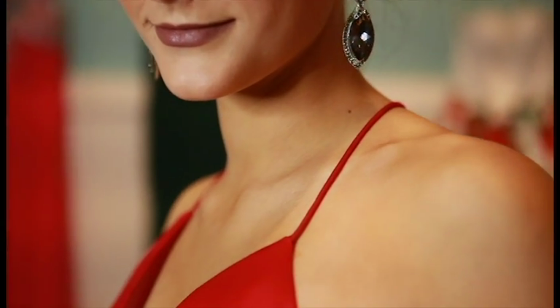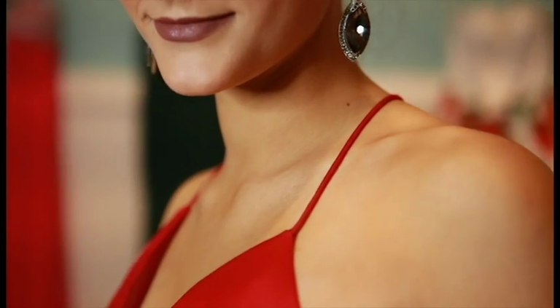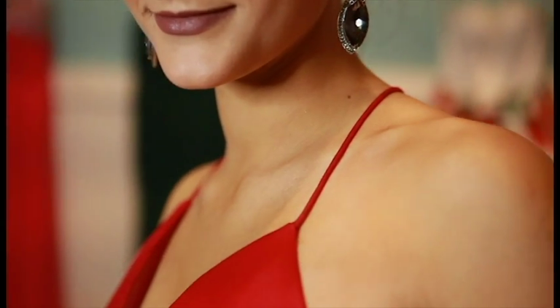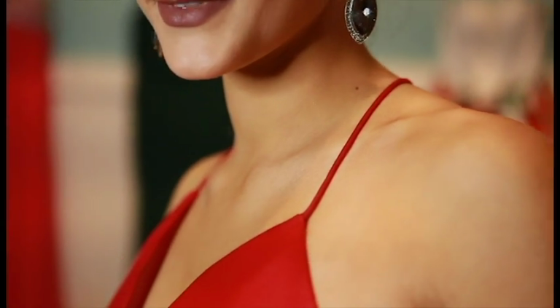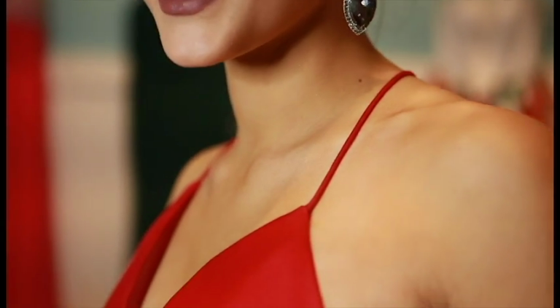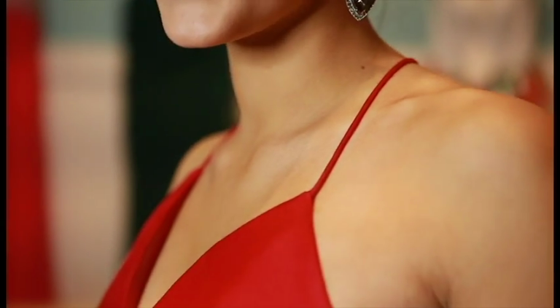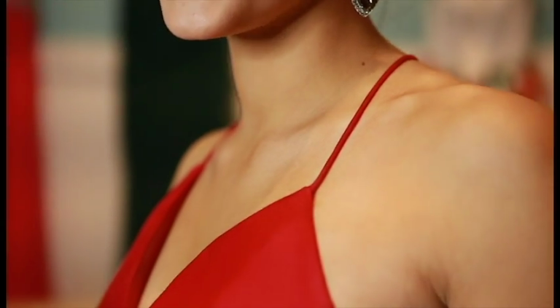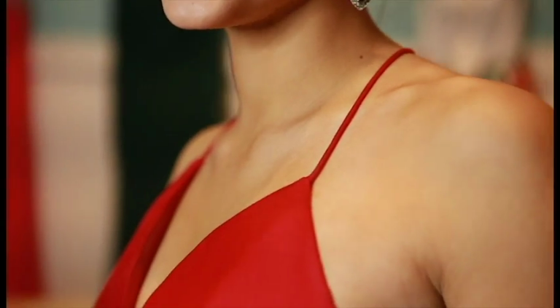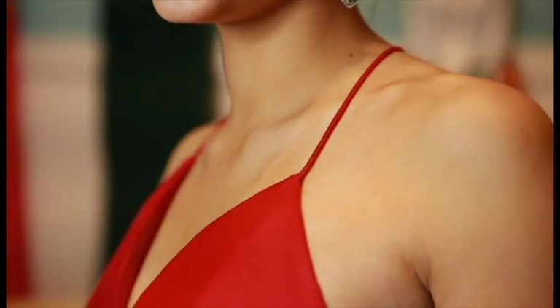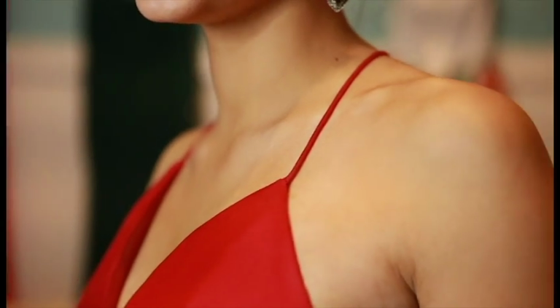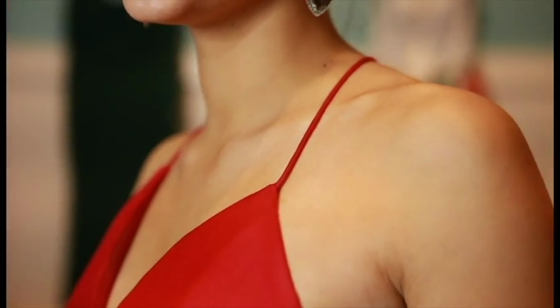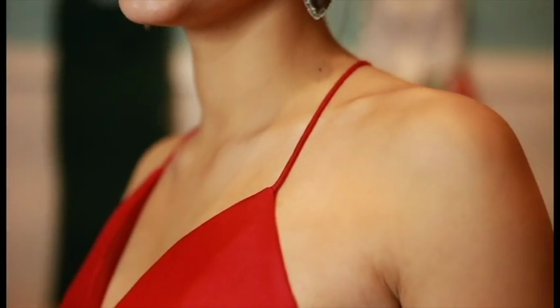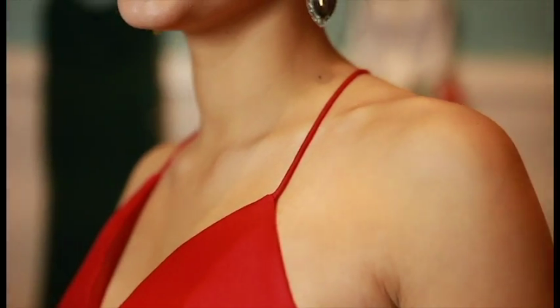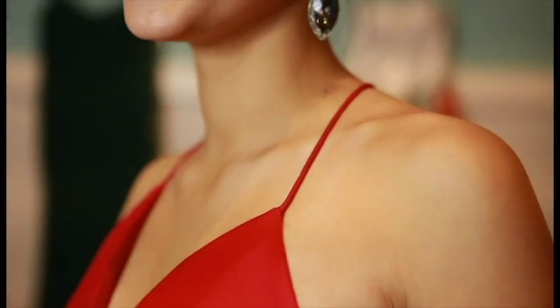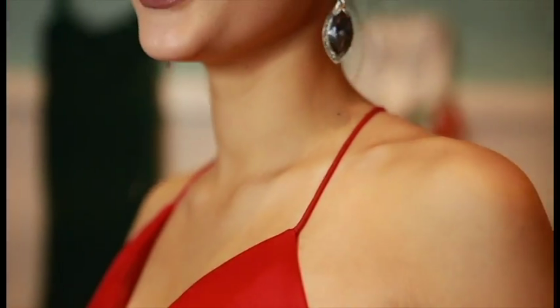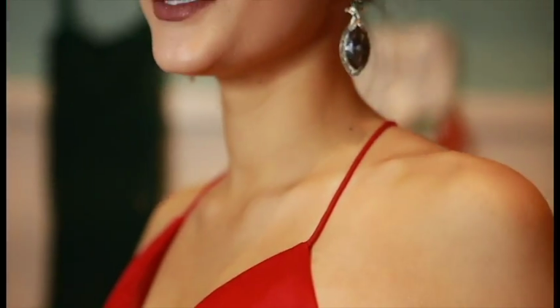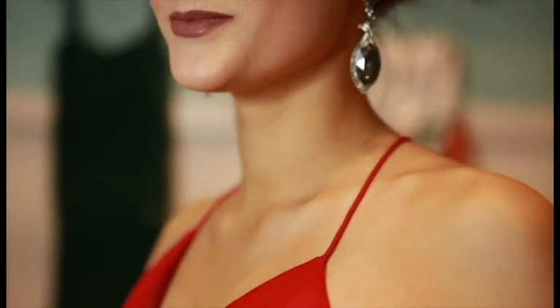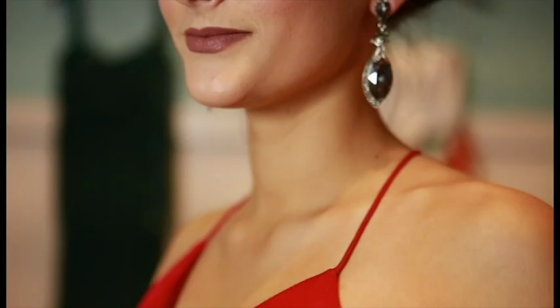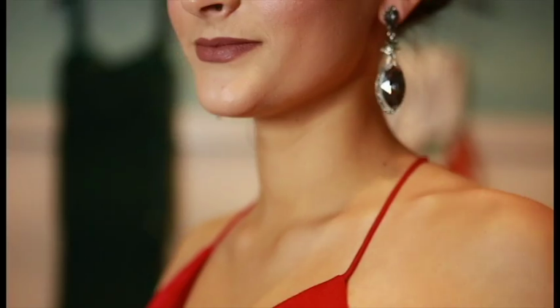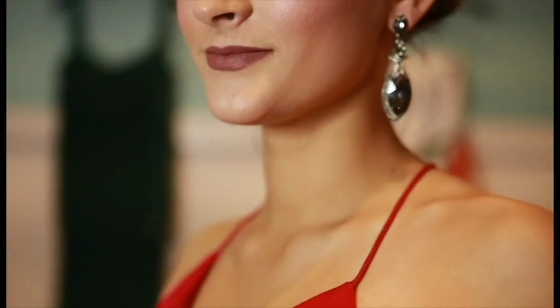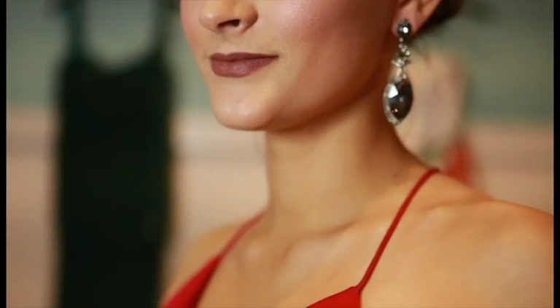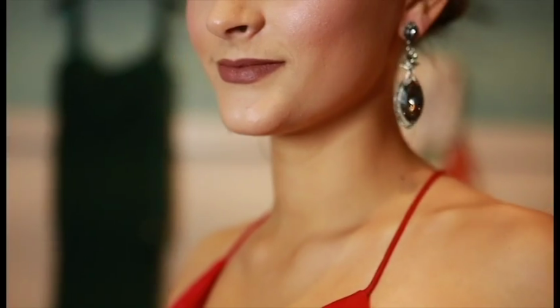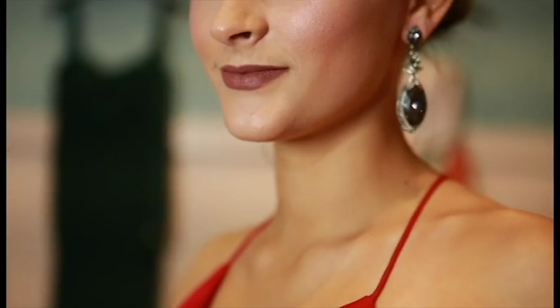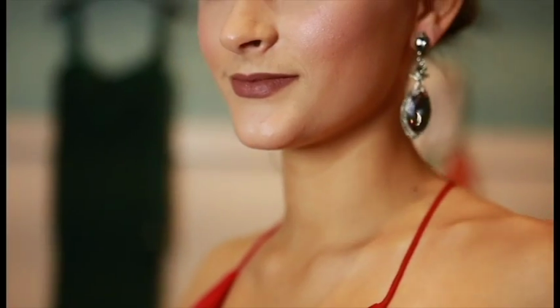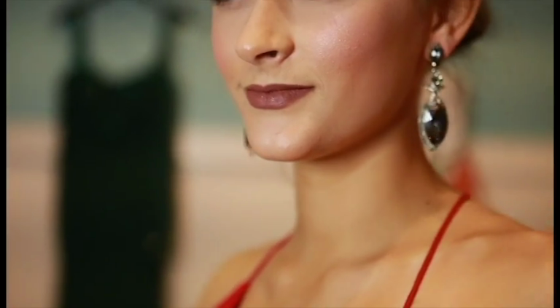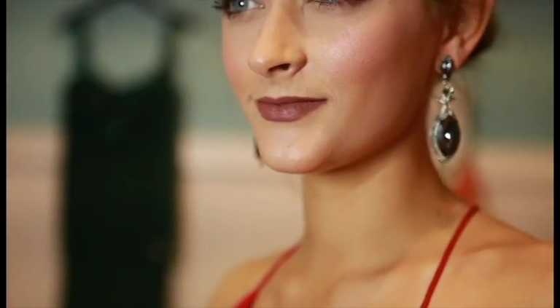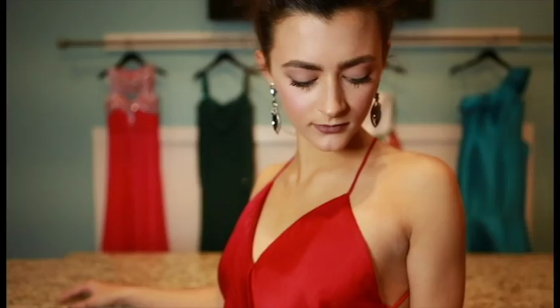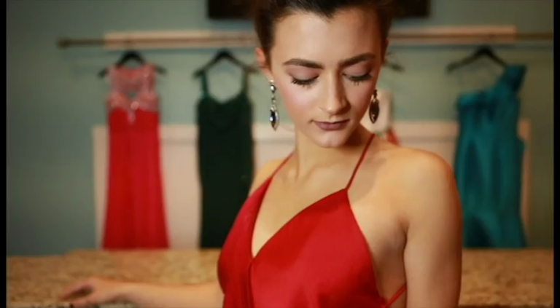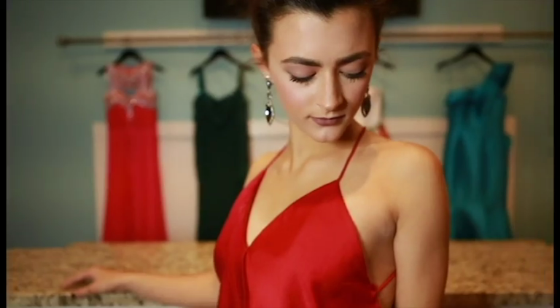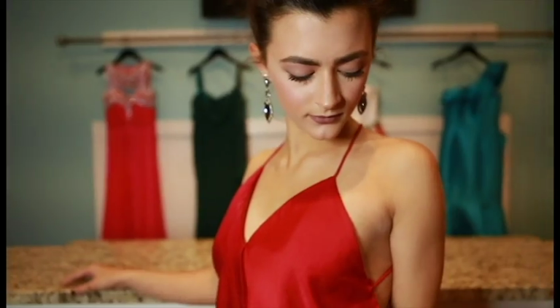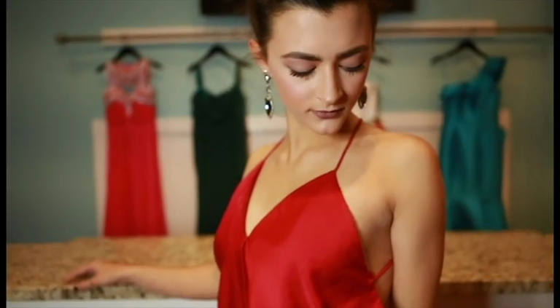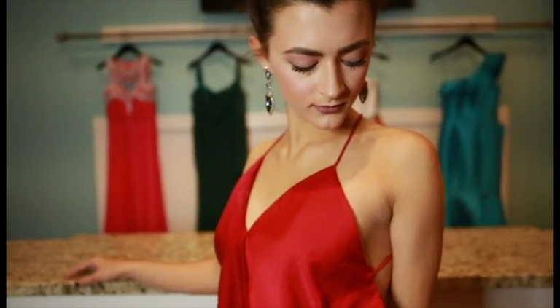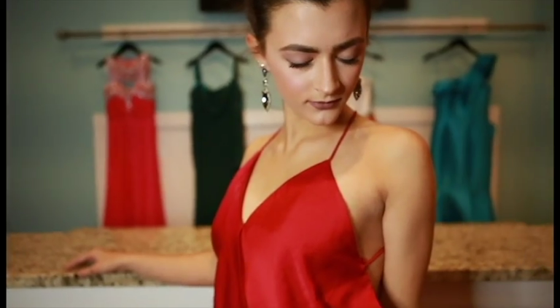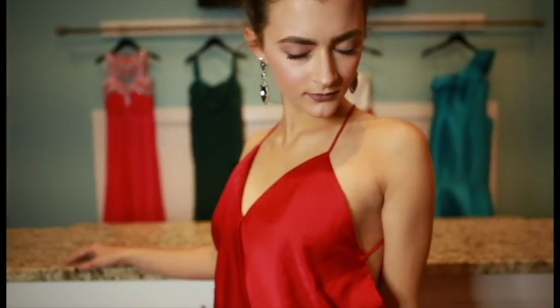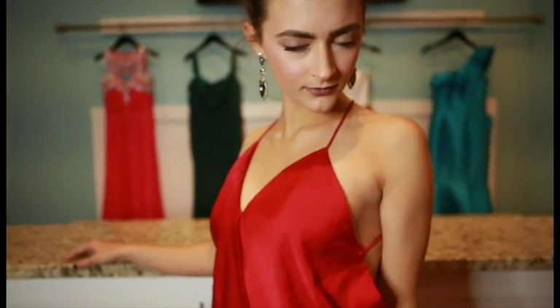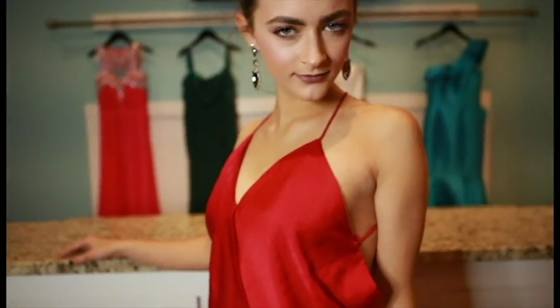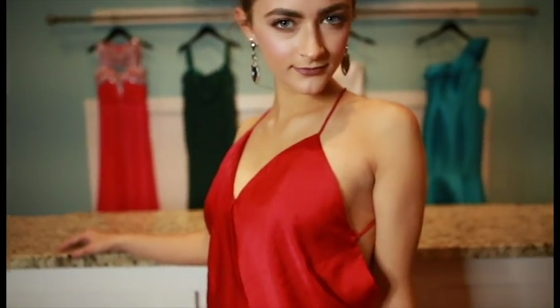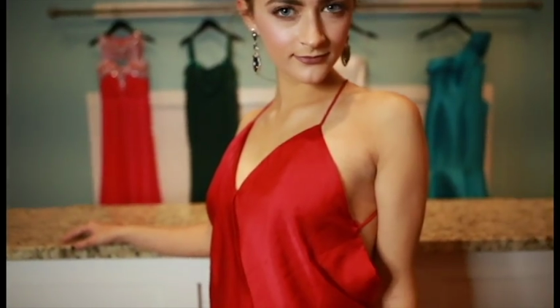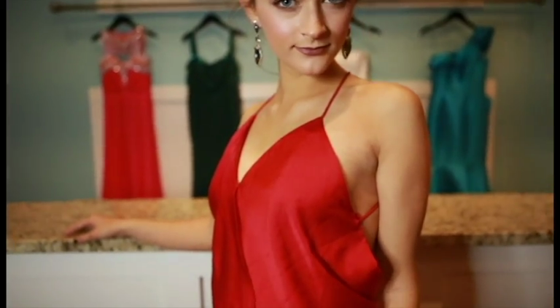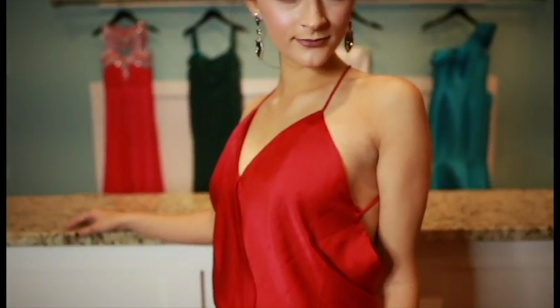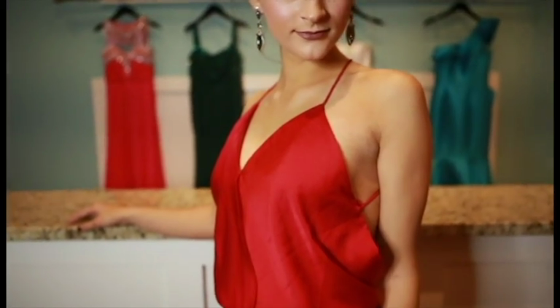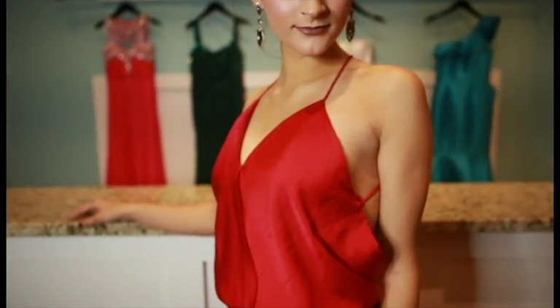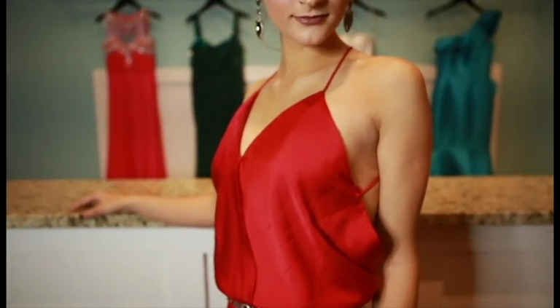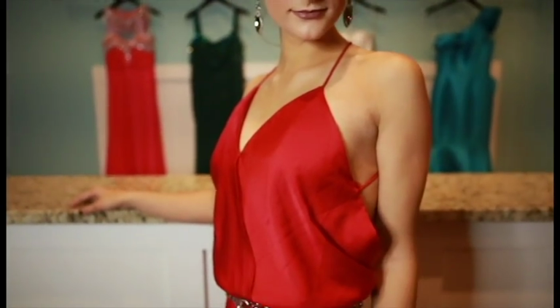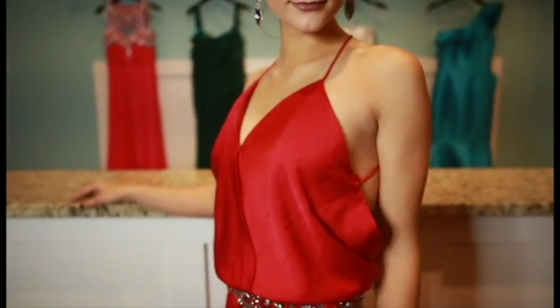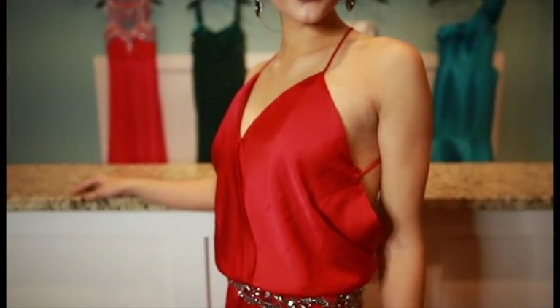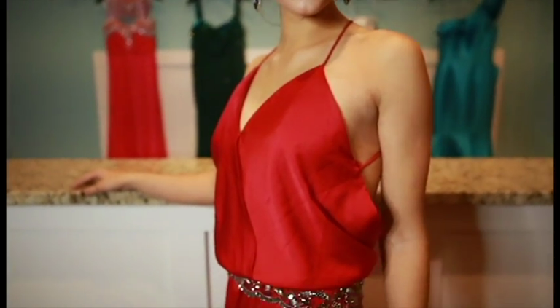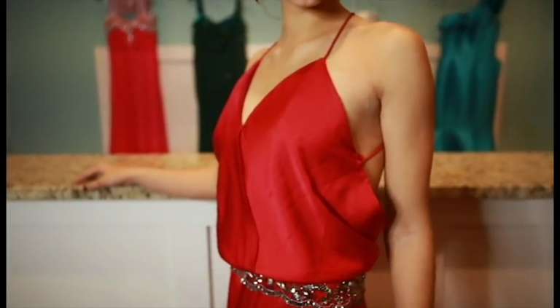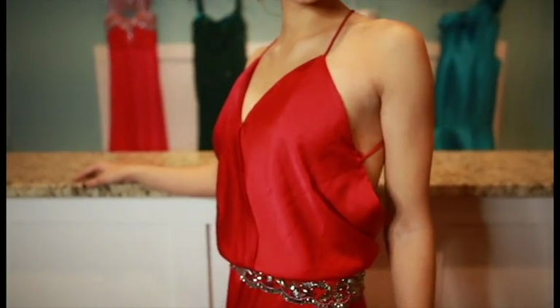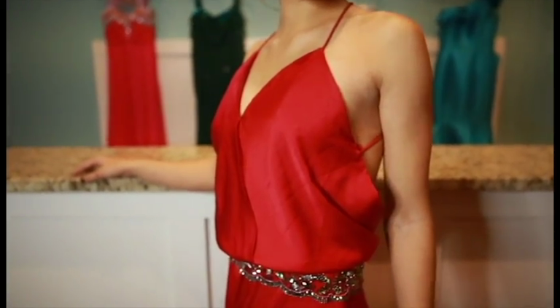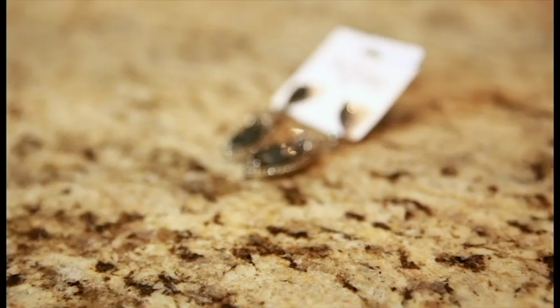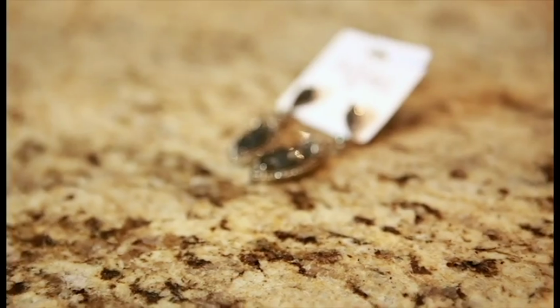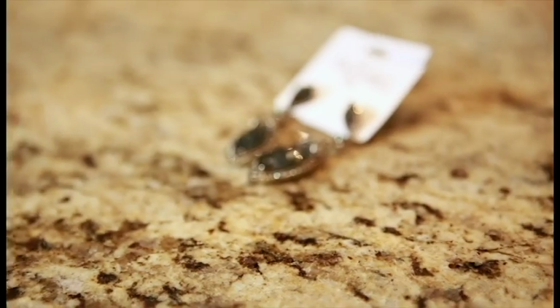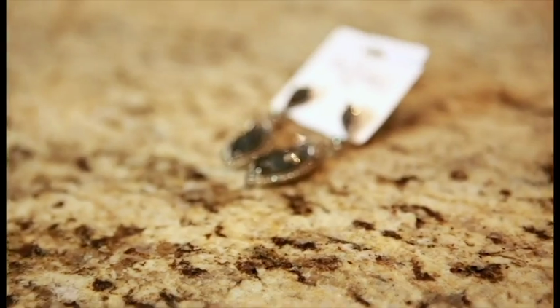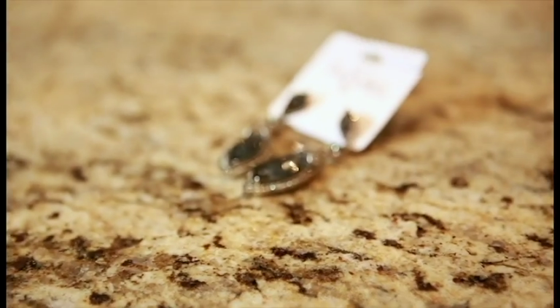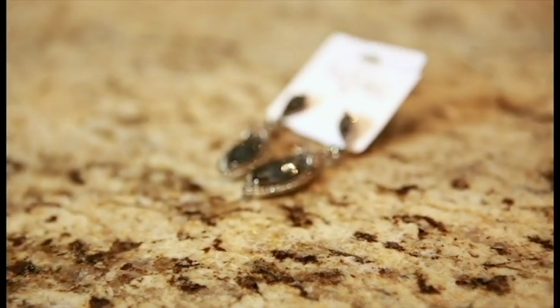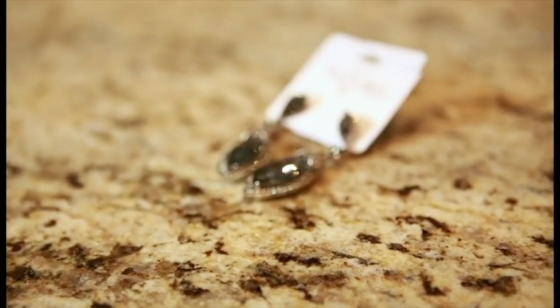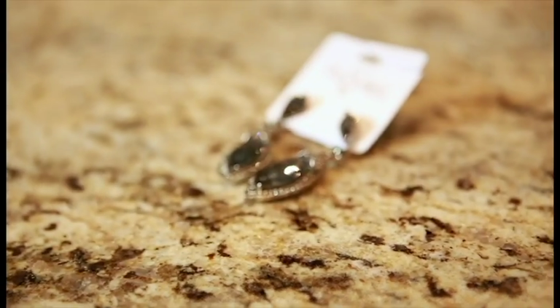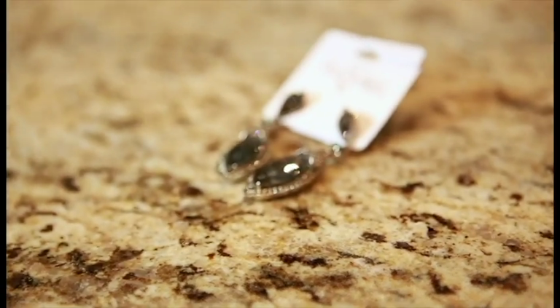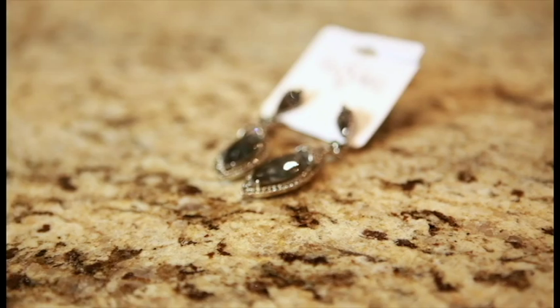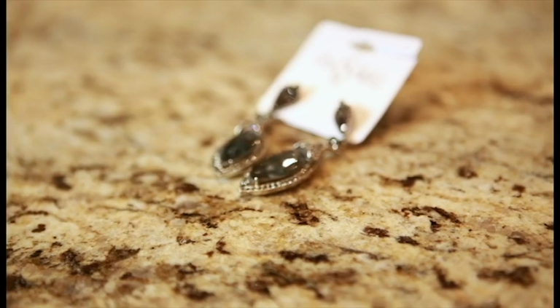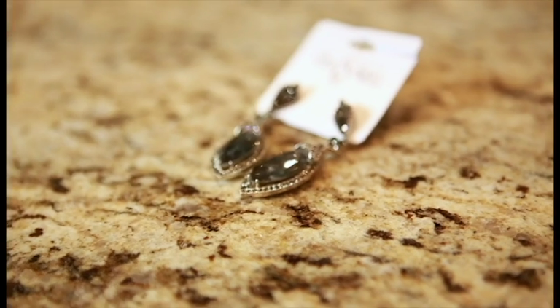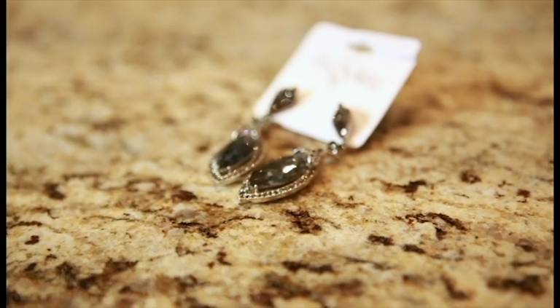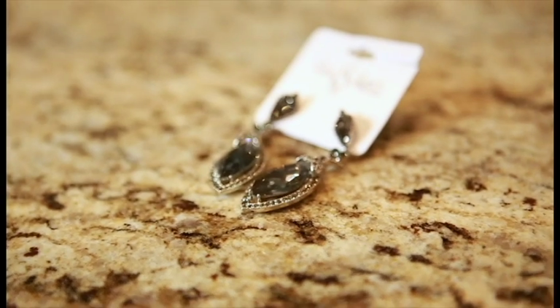The delicate straps of this dress mean we can pair it with a bolder, heavier earring. We chose an earring that picked up the charcoal color of the beading in the belt.